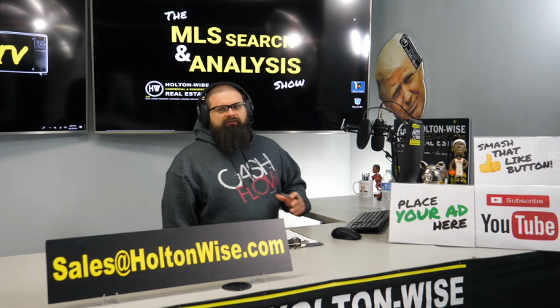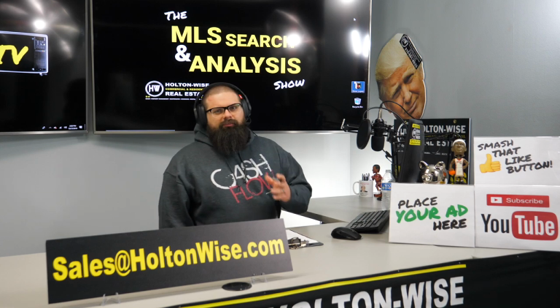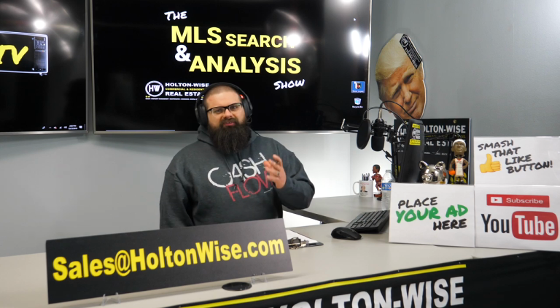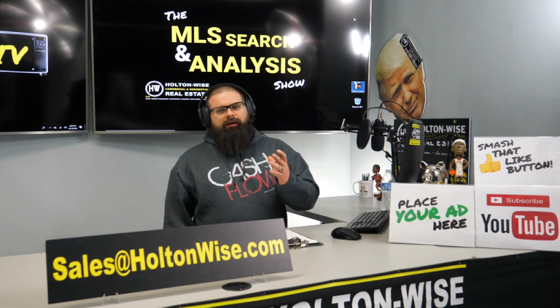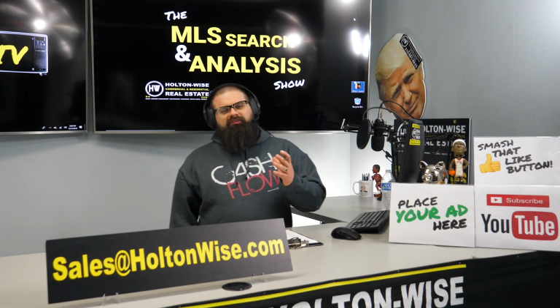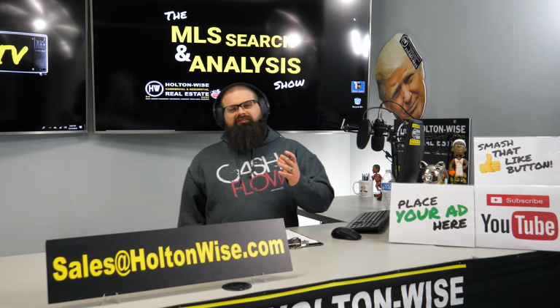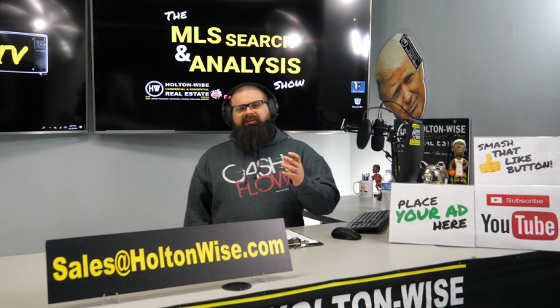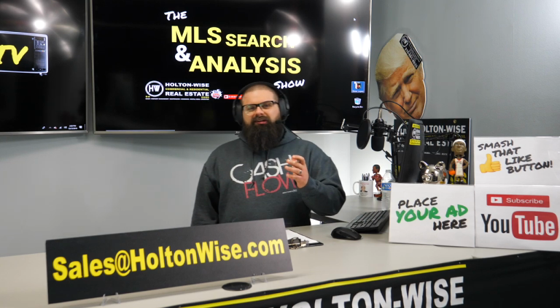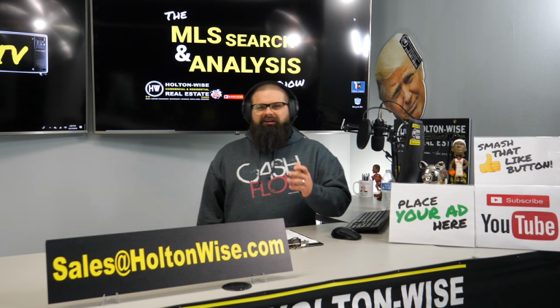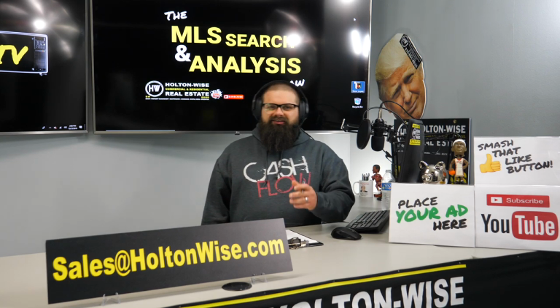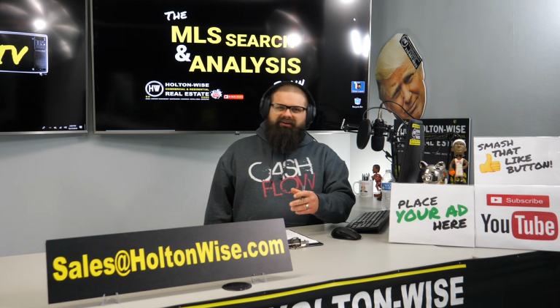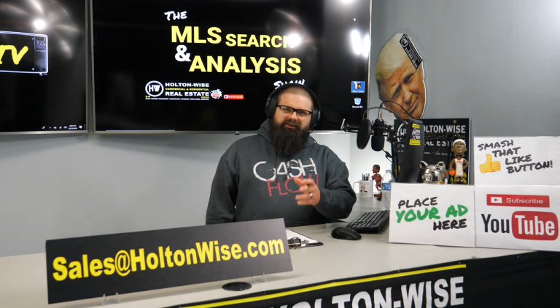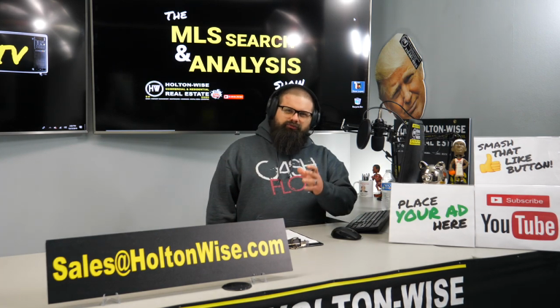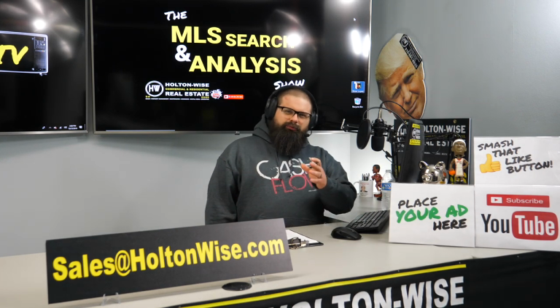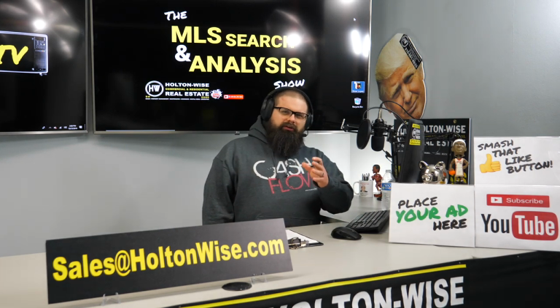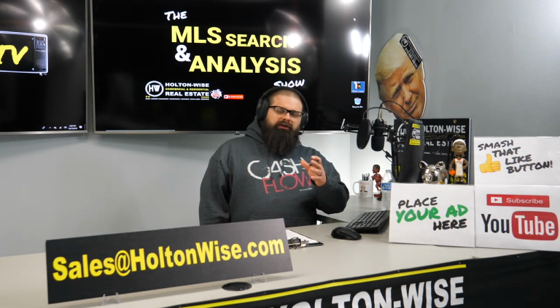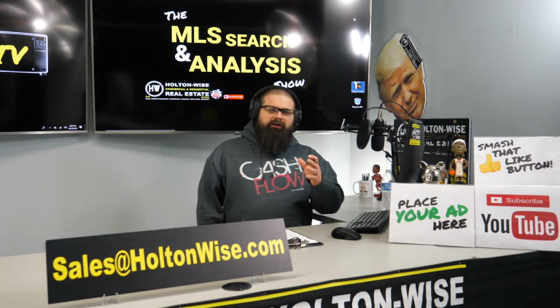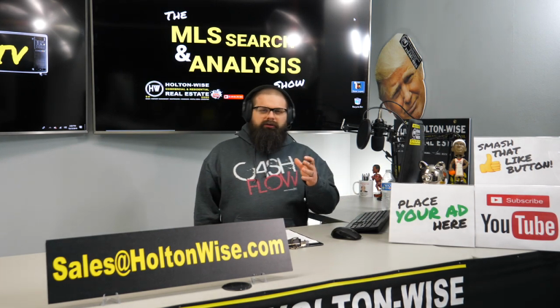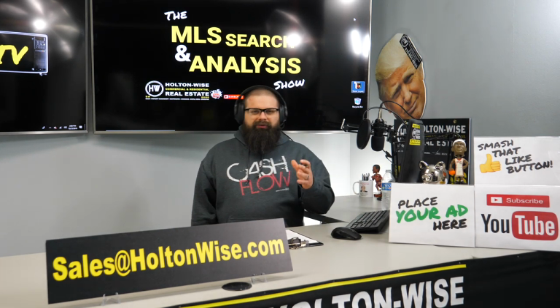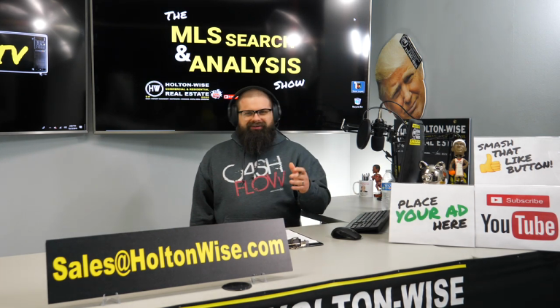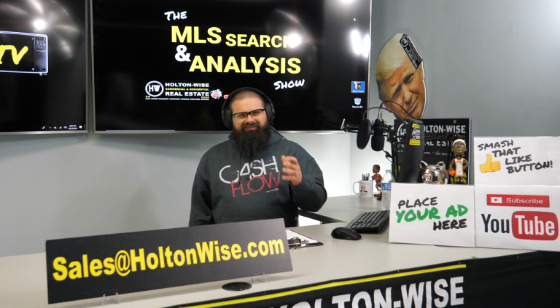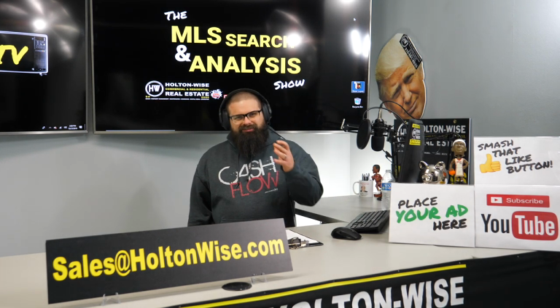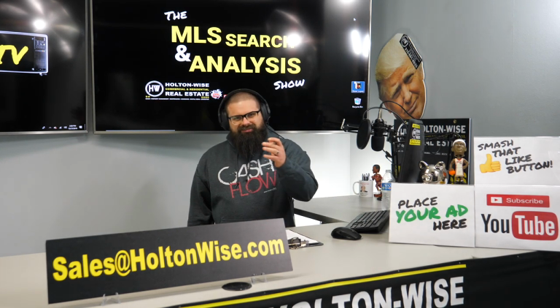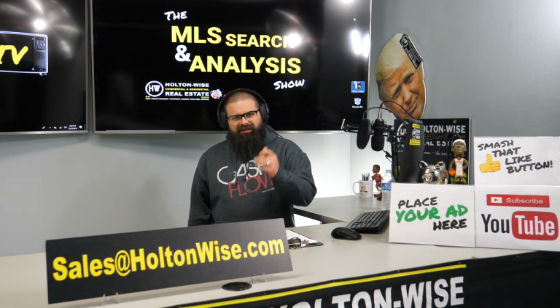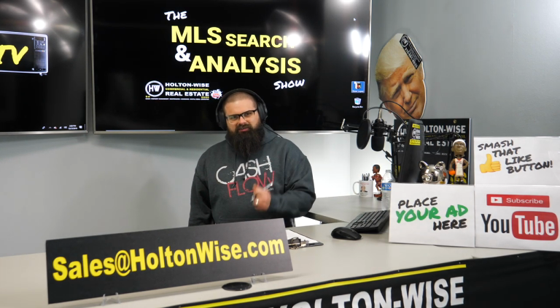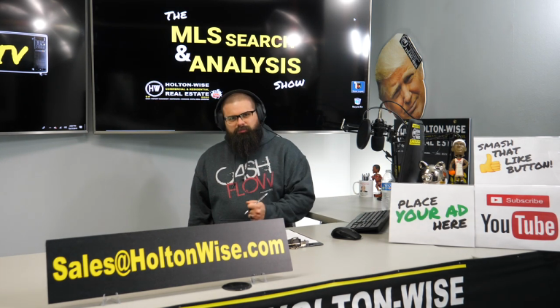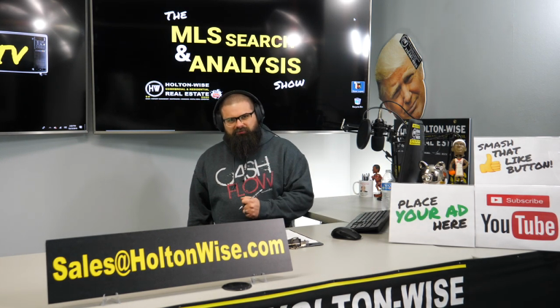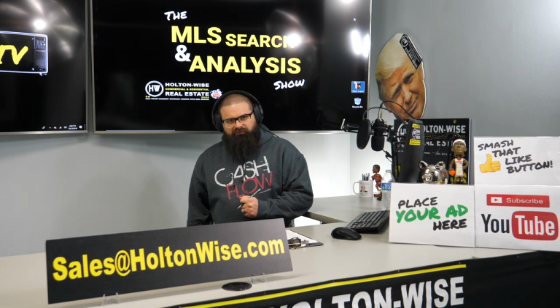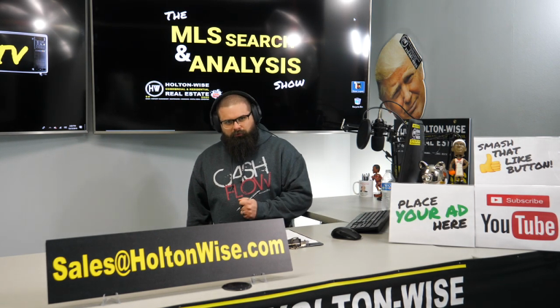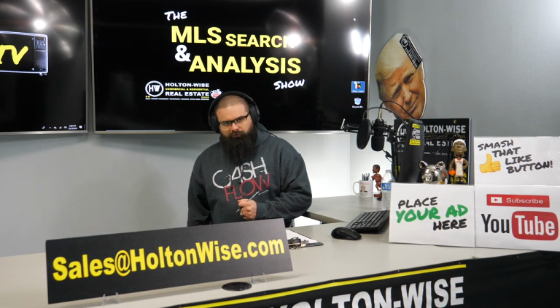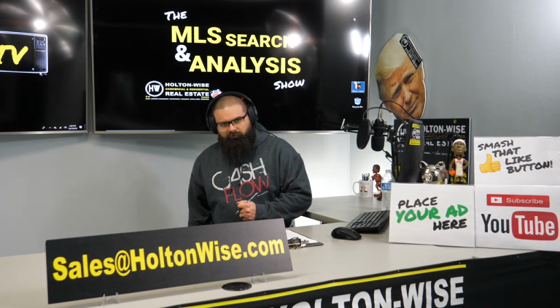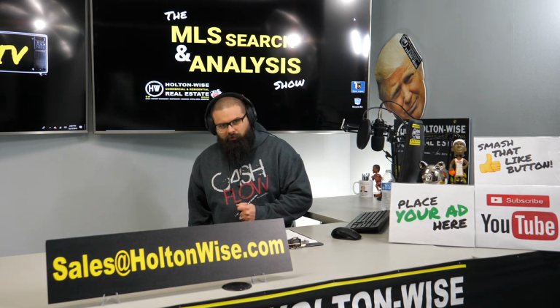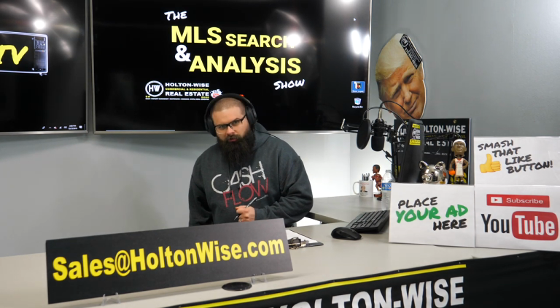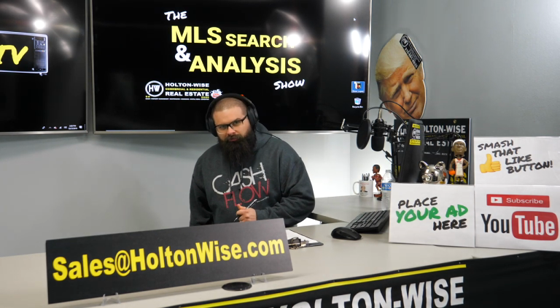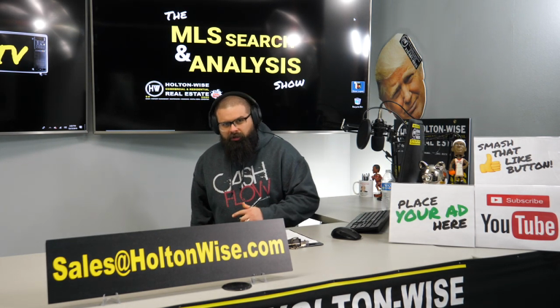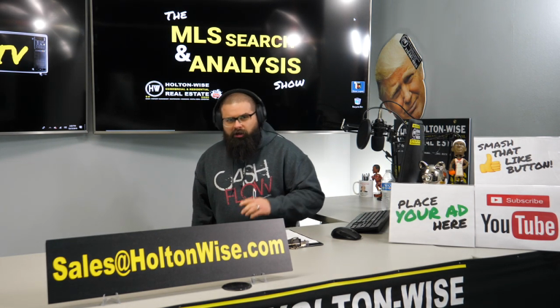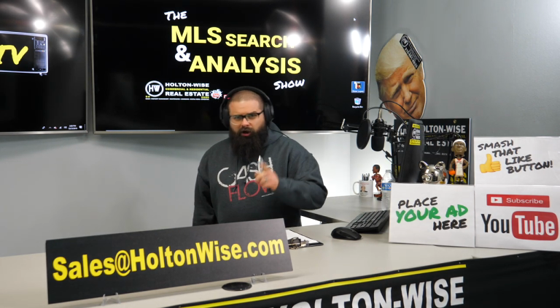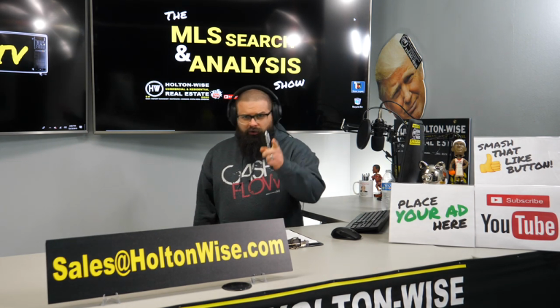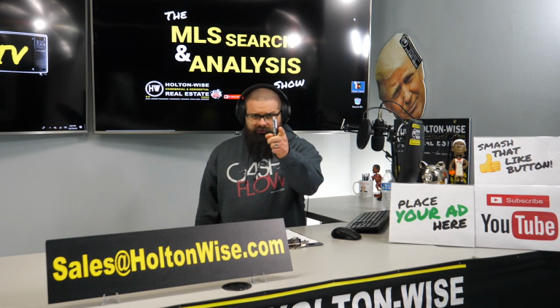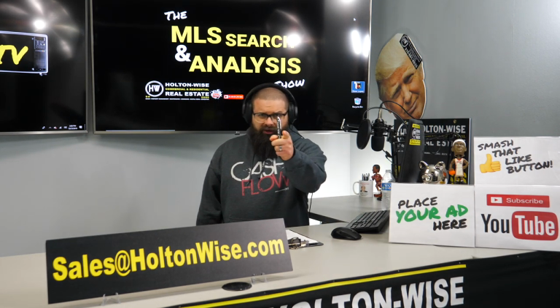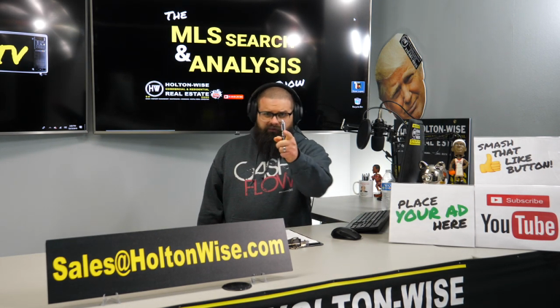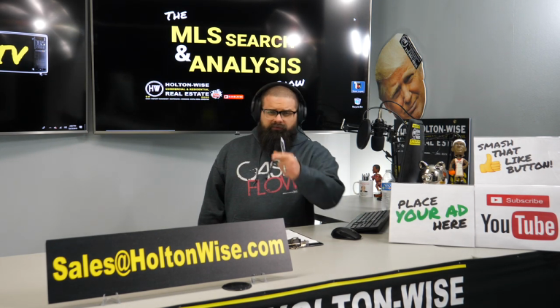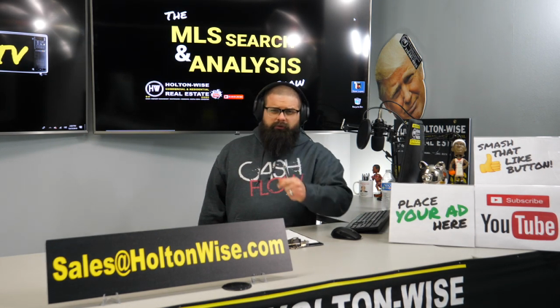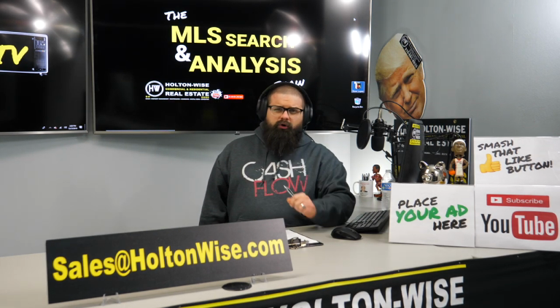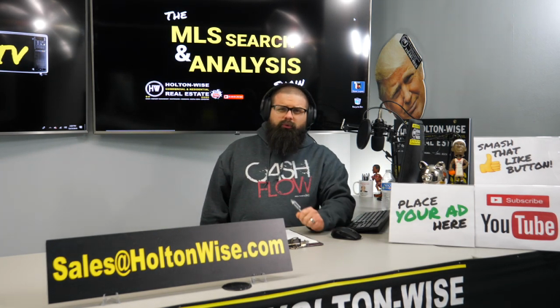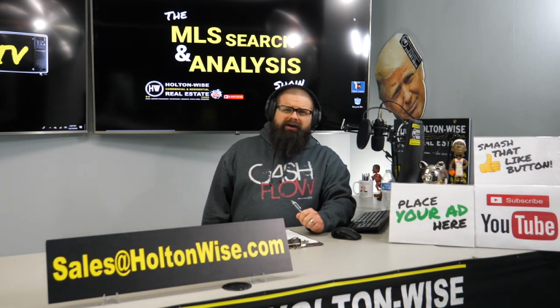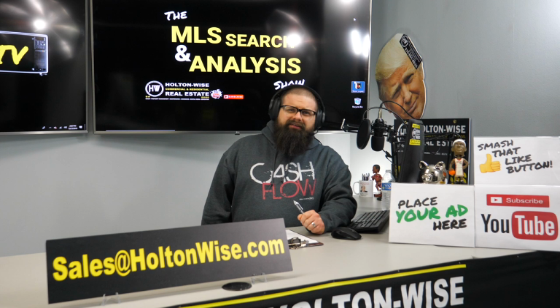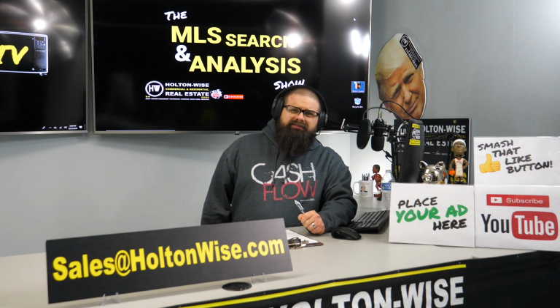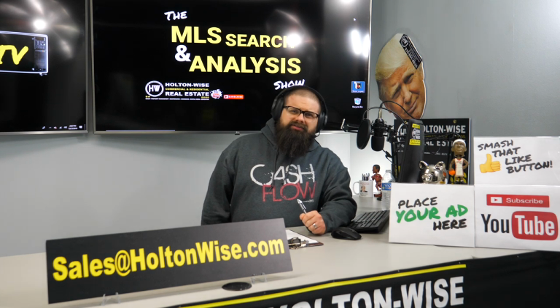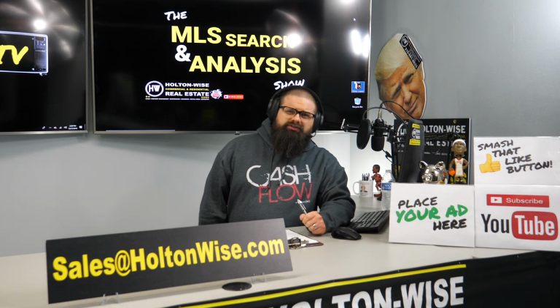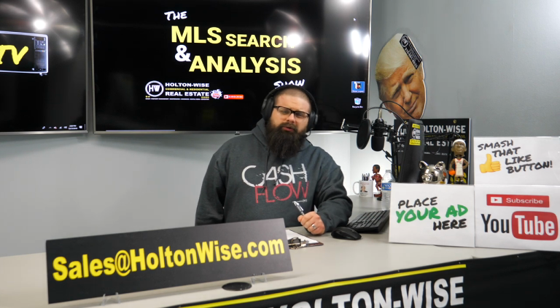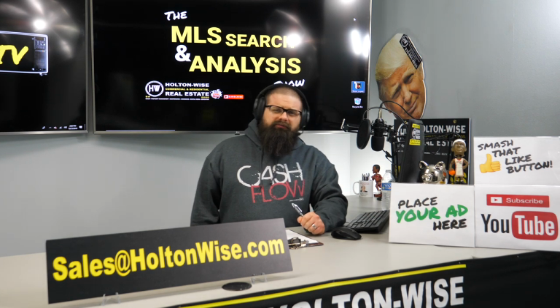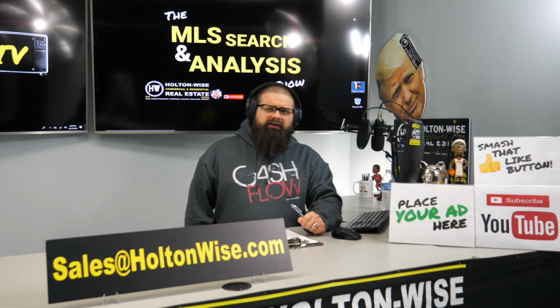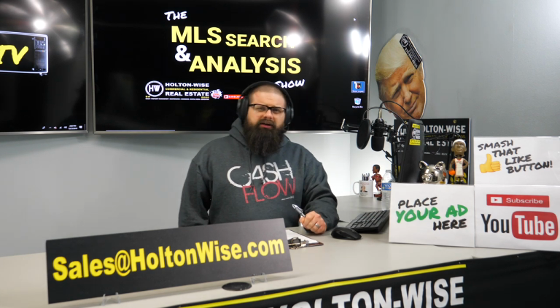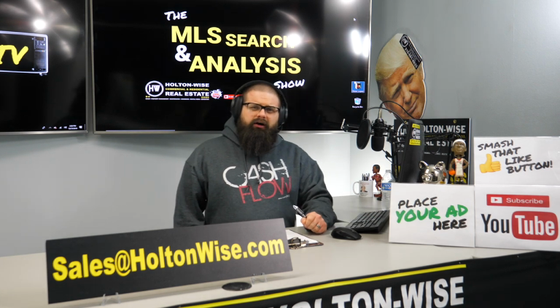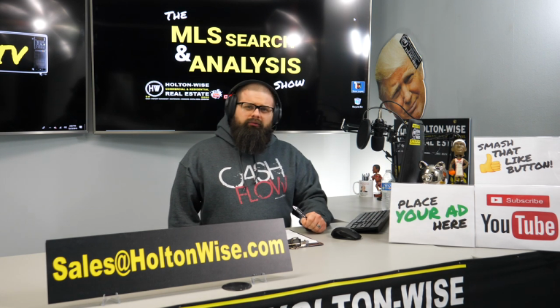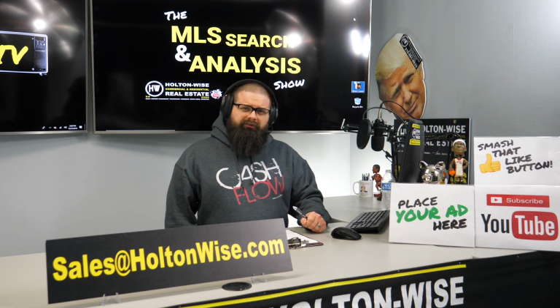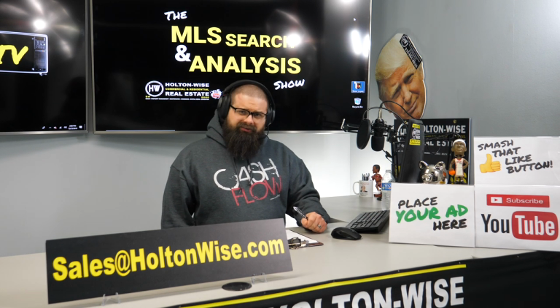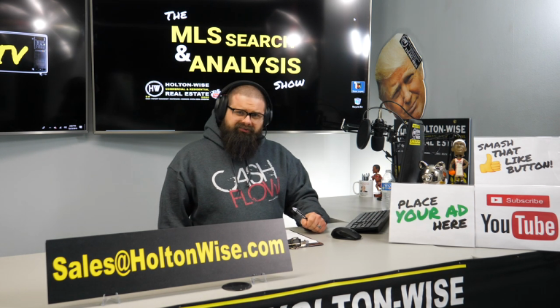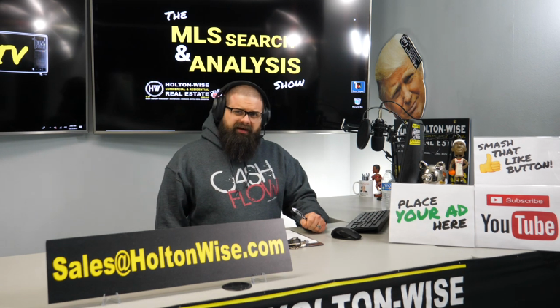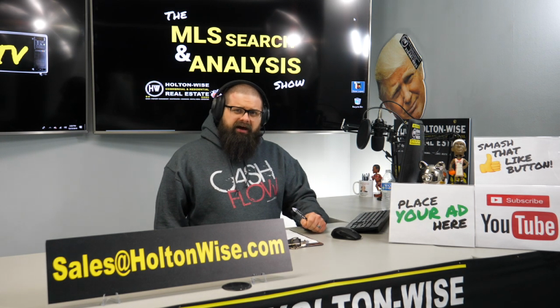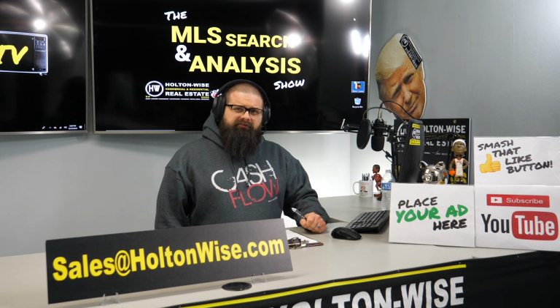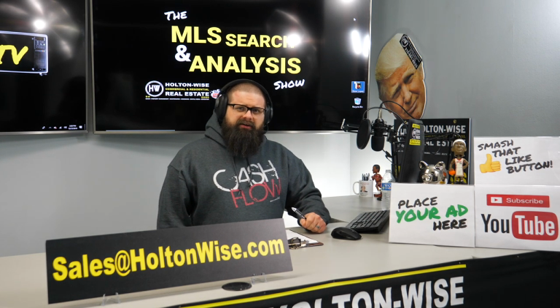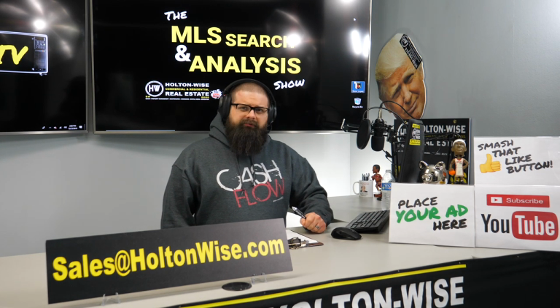Sometimes a deal looks like it's really good, but it turns out to be fool's gold. Jose from Kuwait, this is your video. Let's dive in.